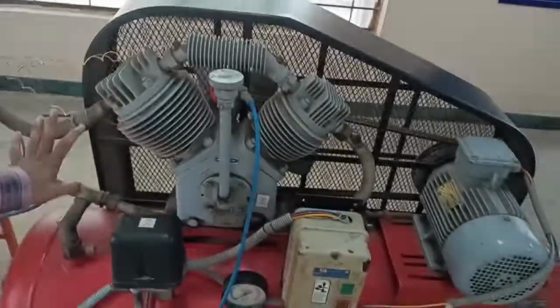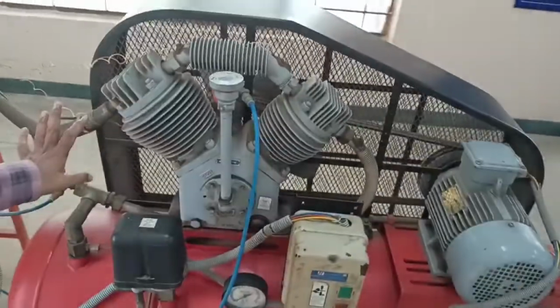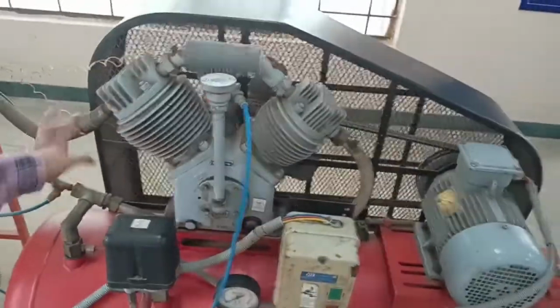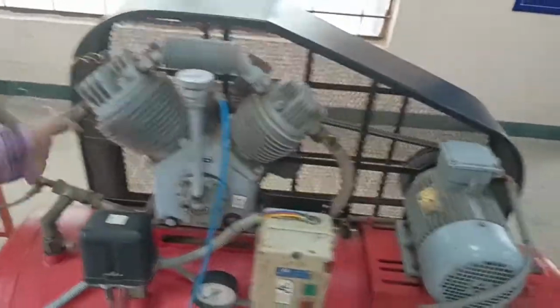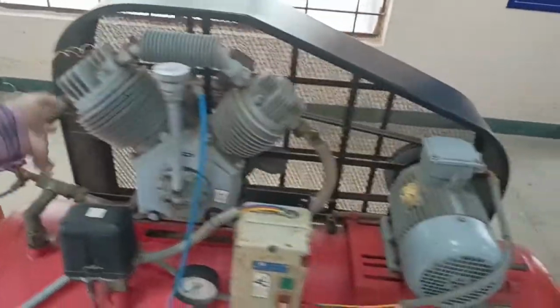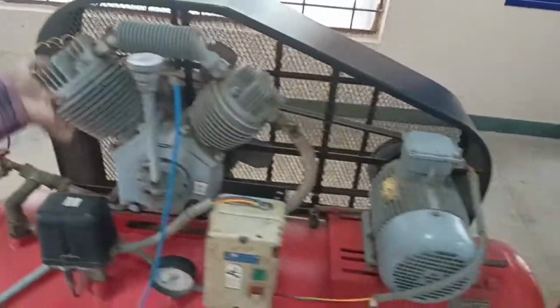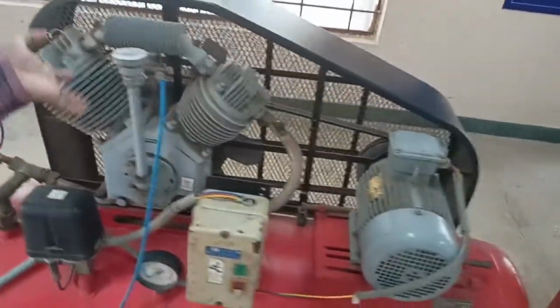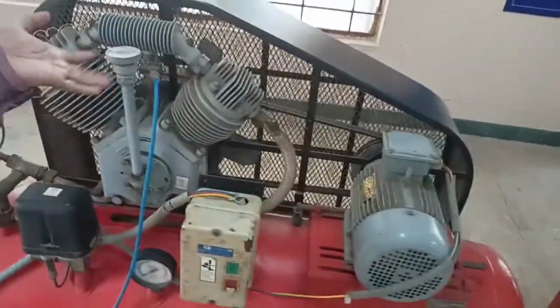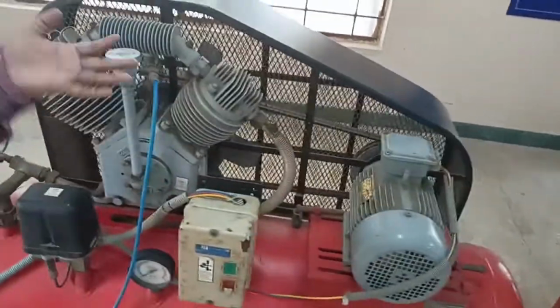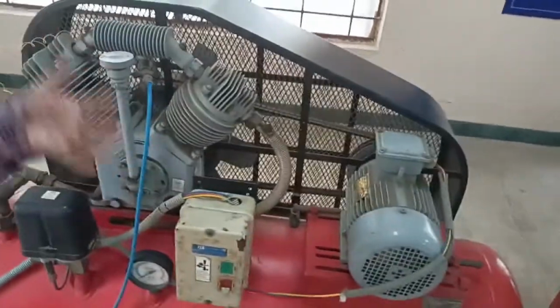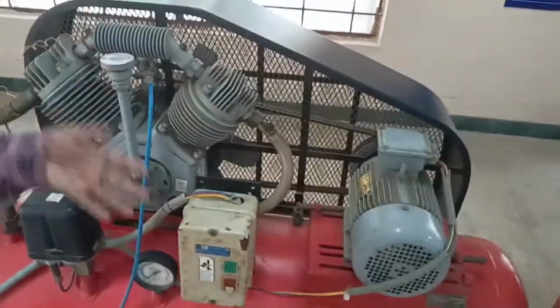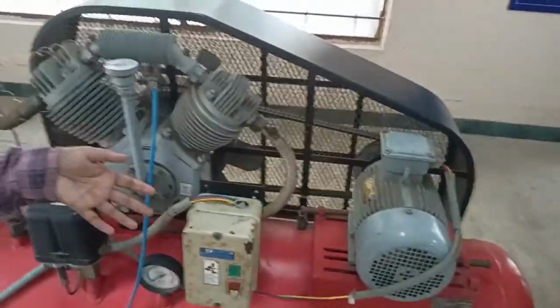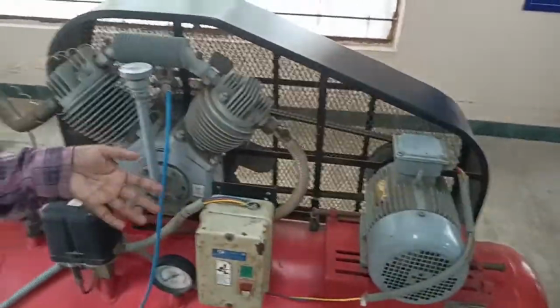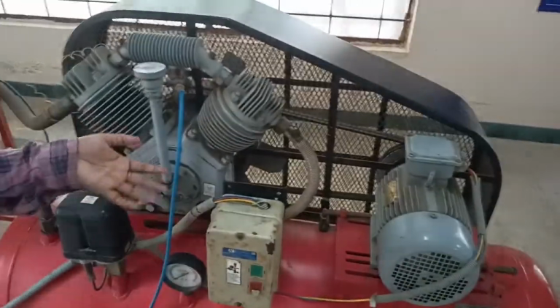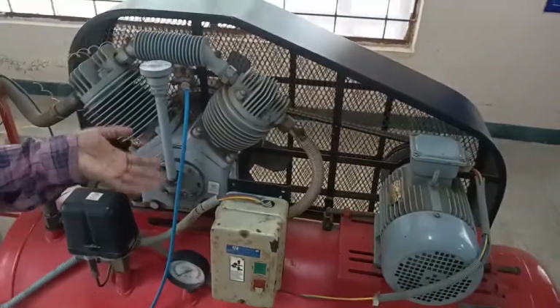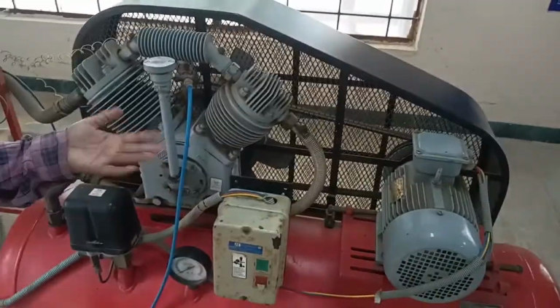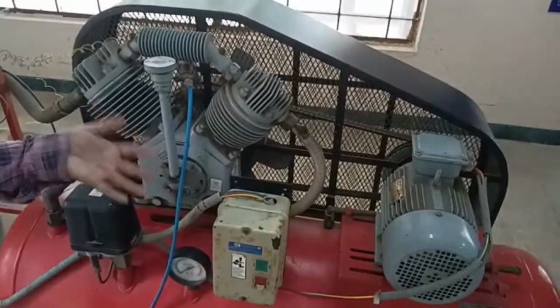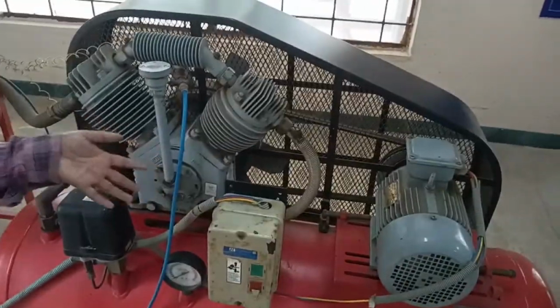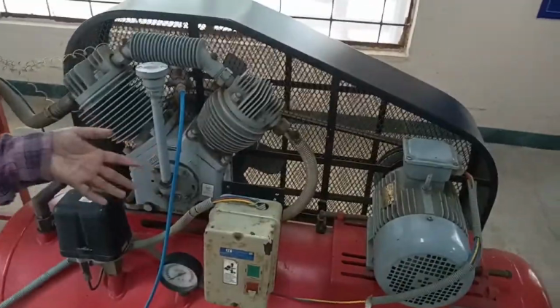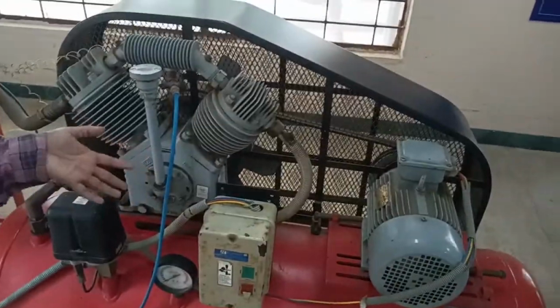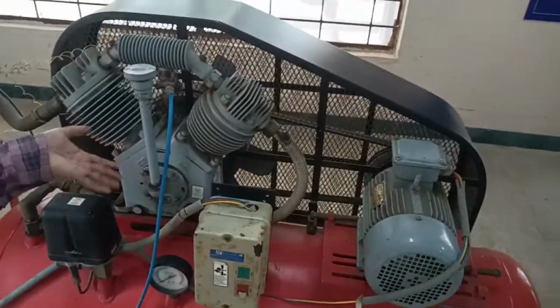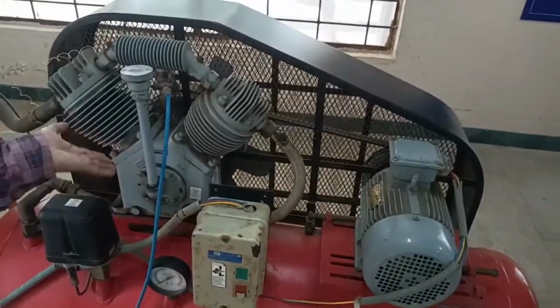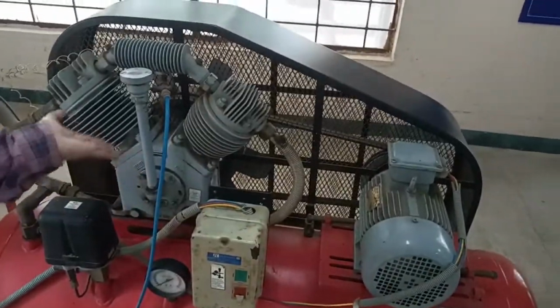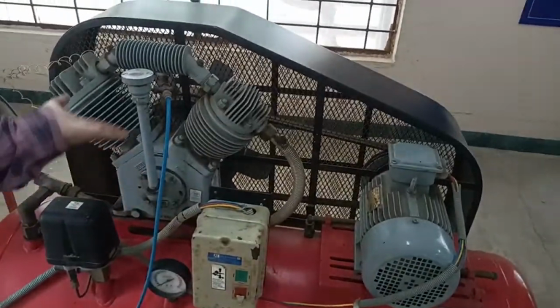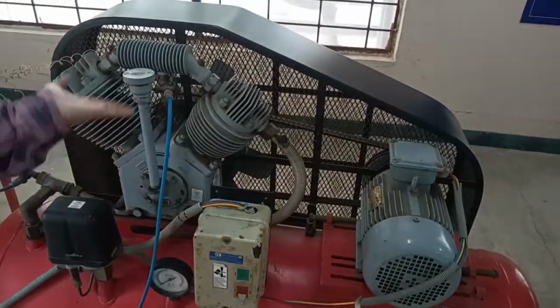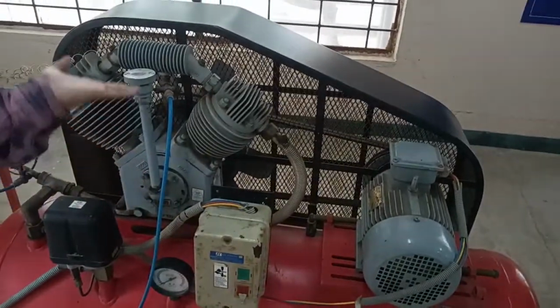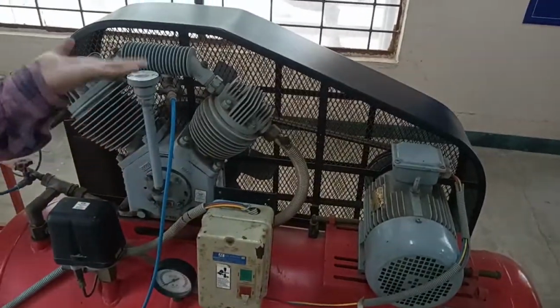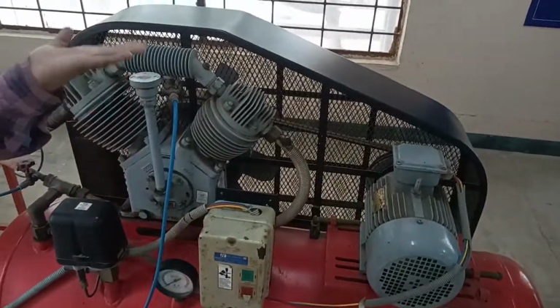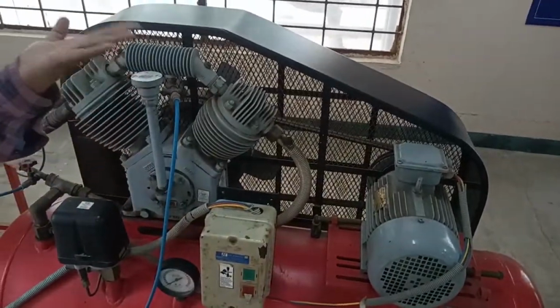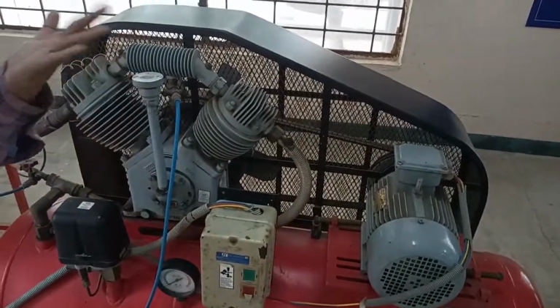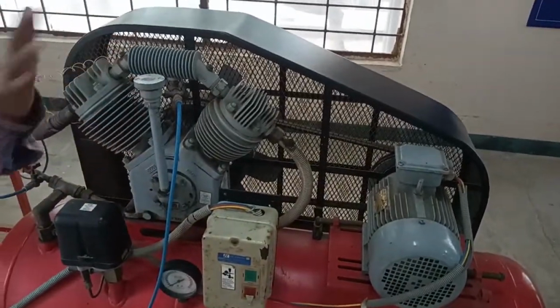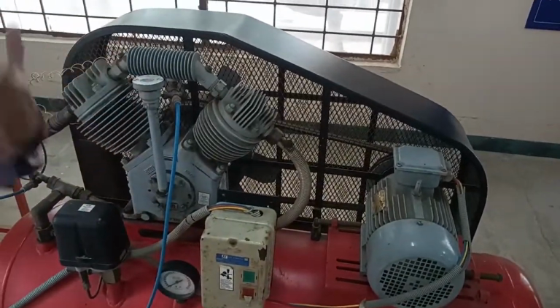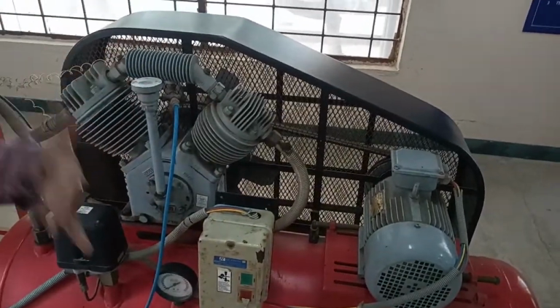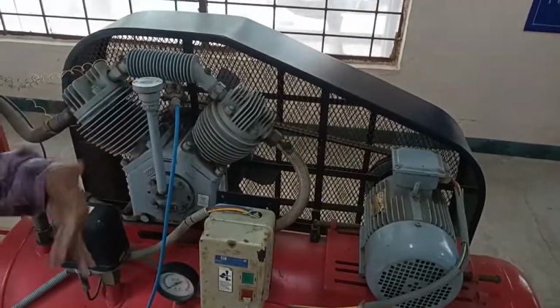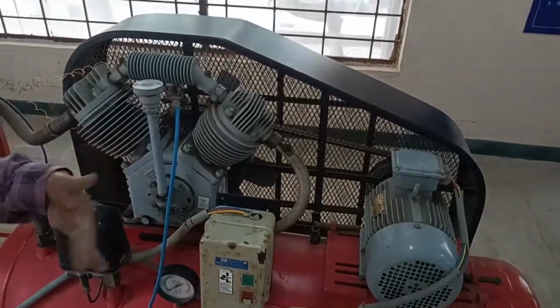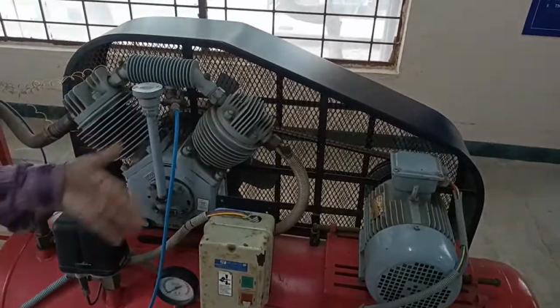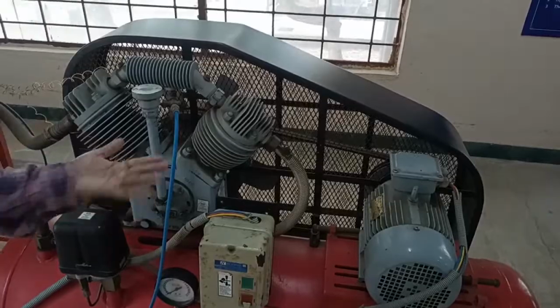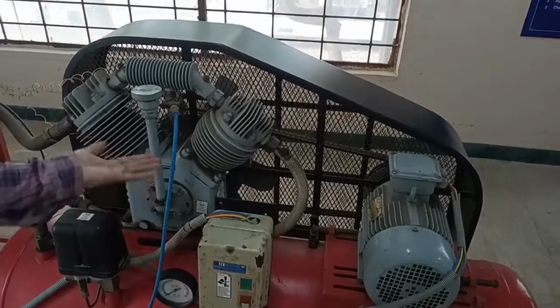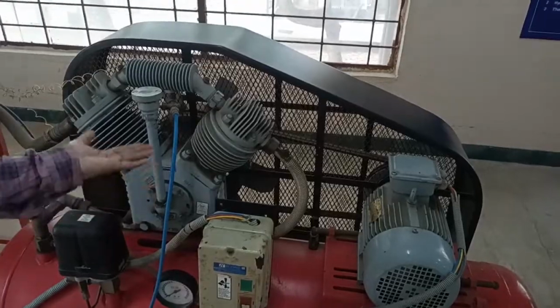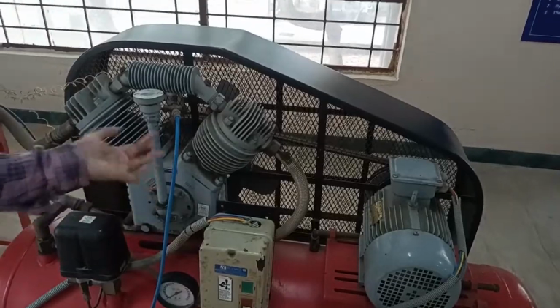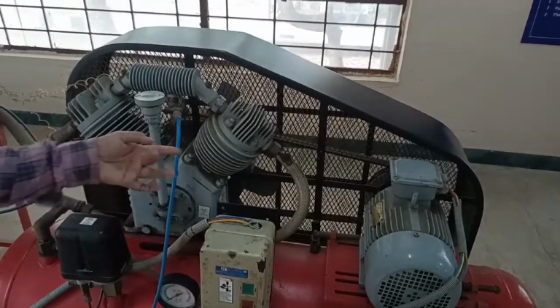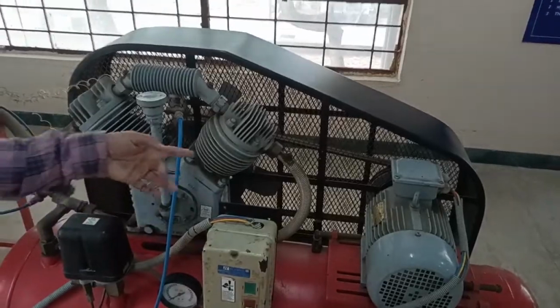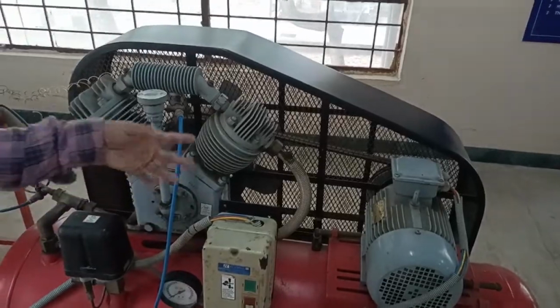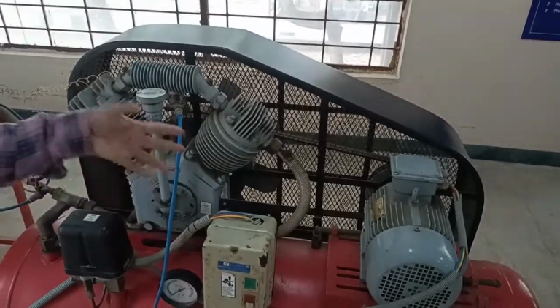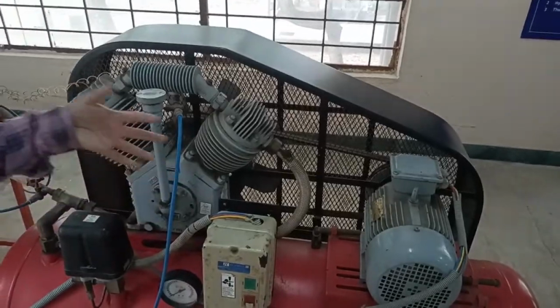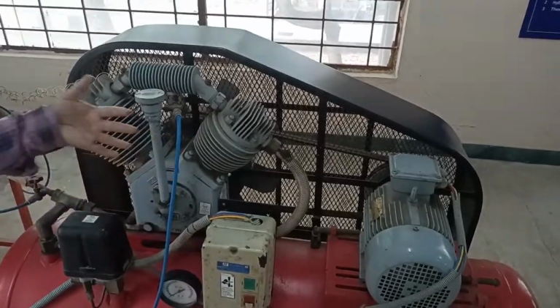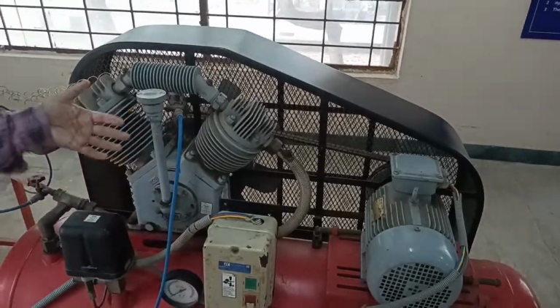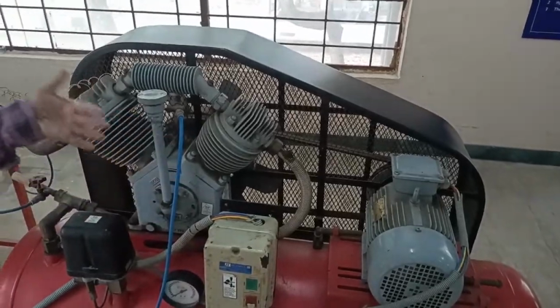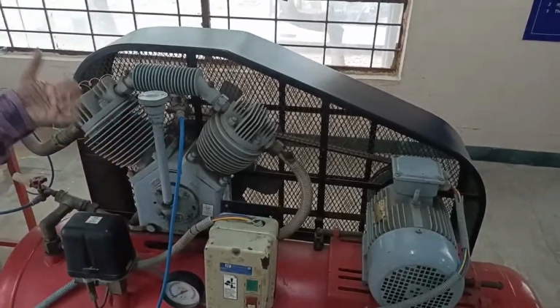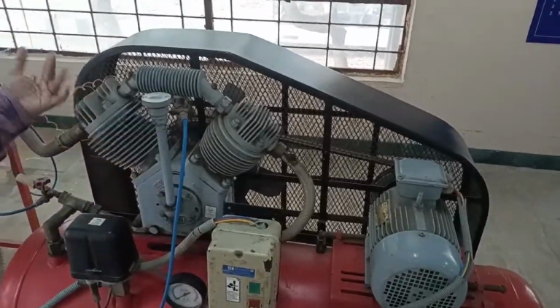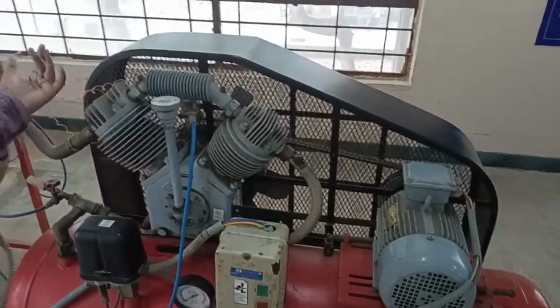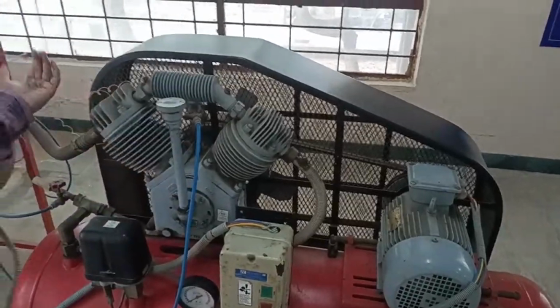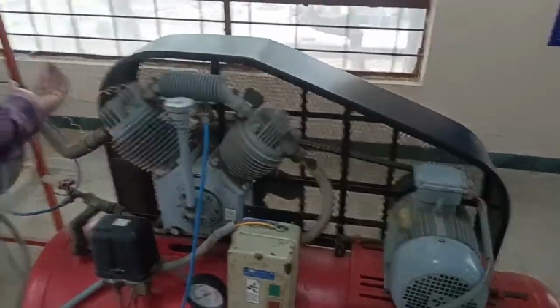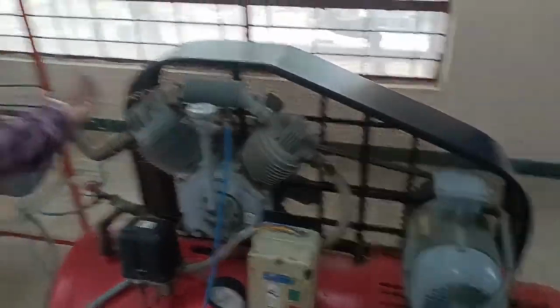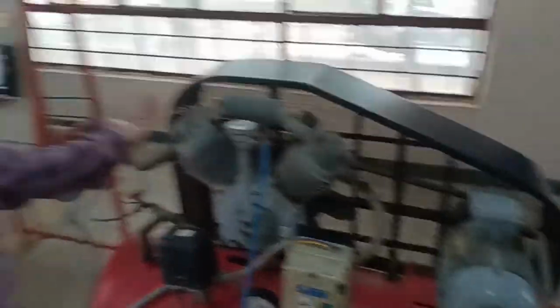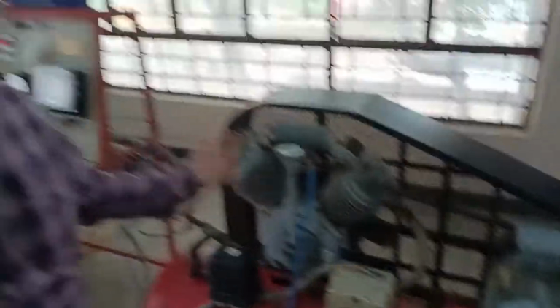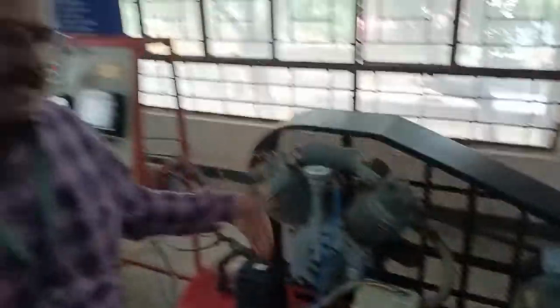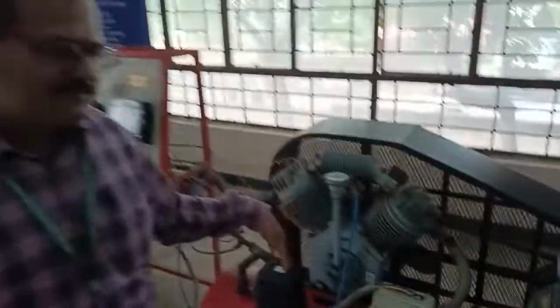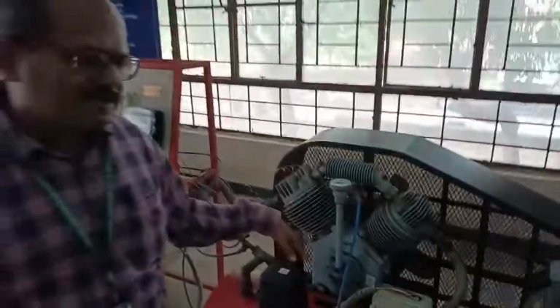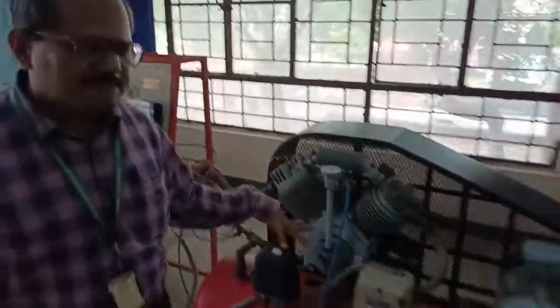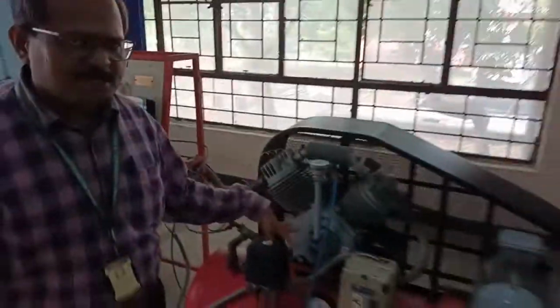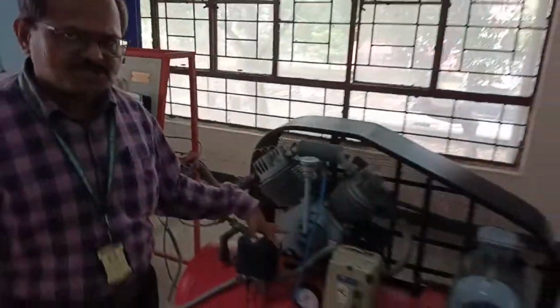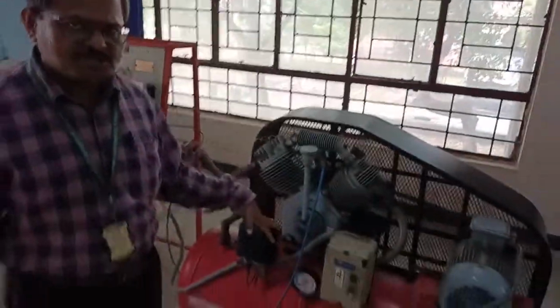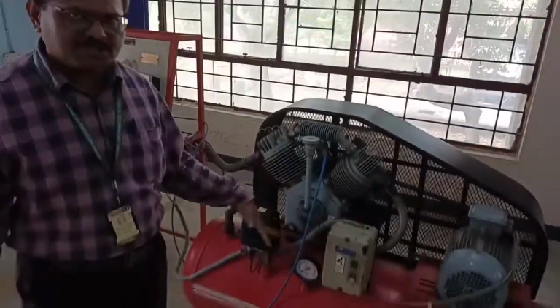We will start the engine as it is noisy. After that we will see how to take the readings and what all readings we are measuring.